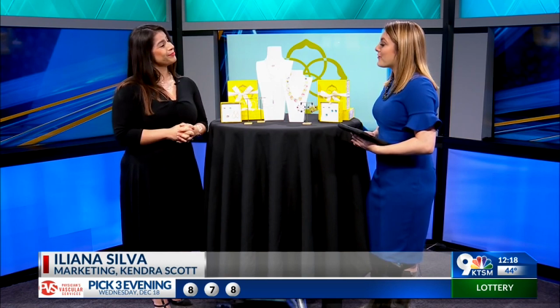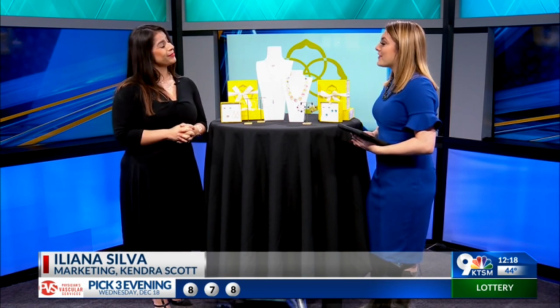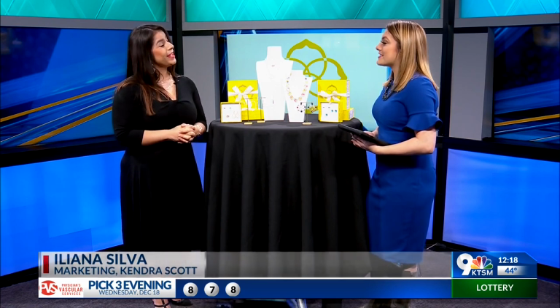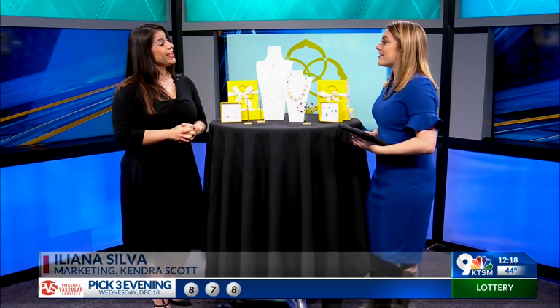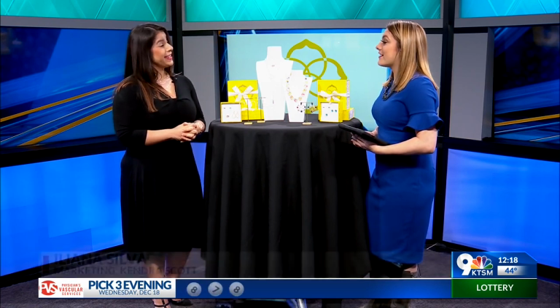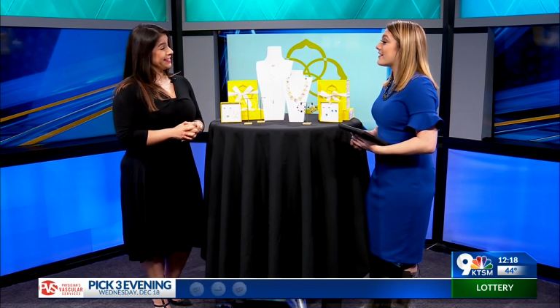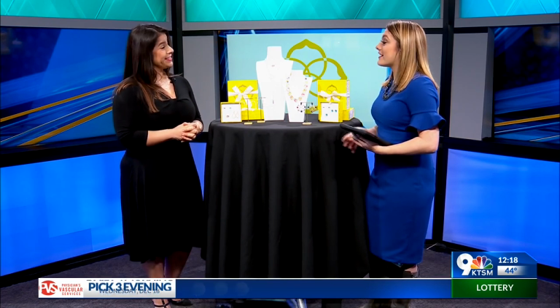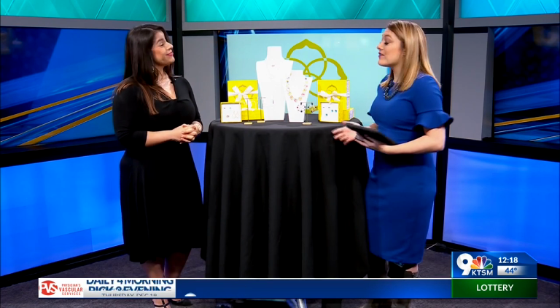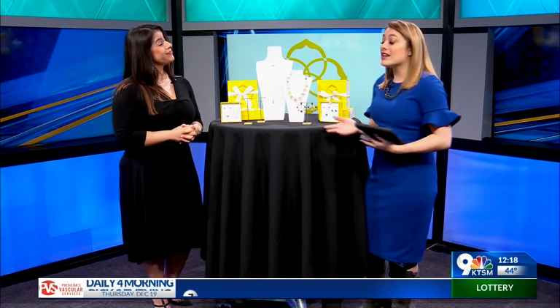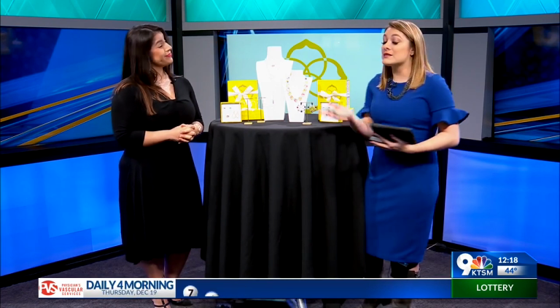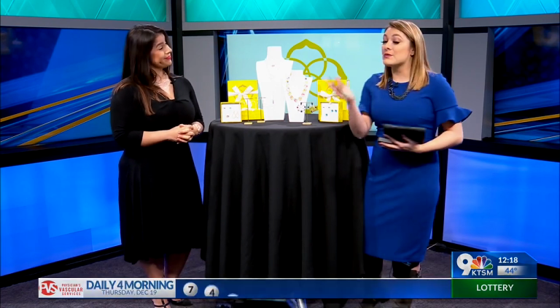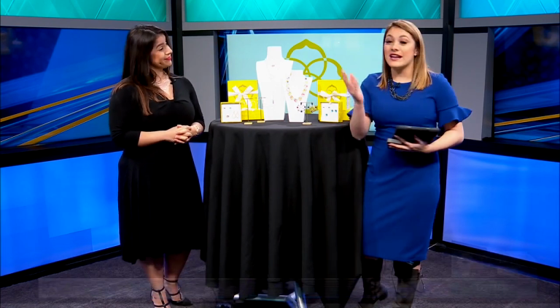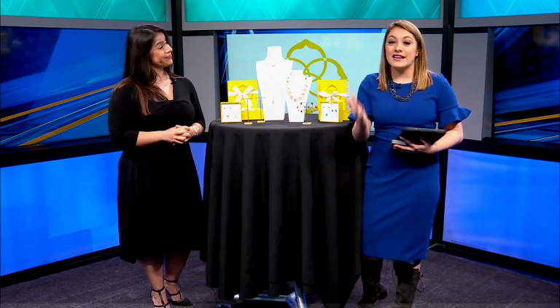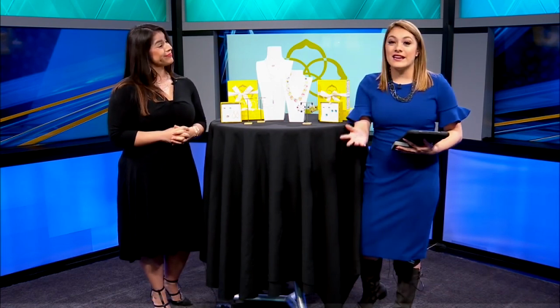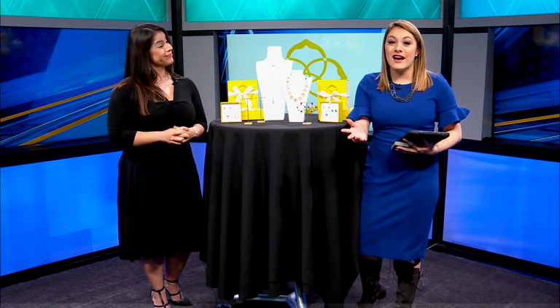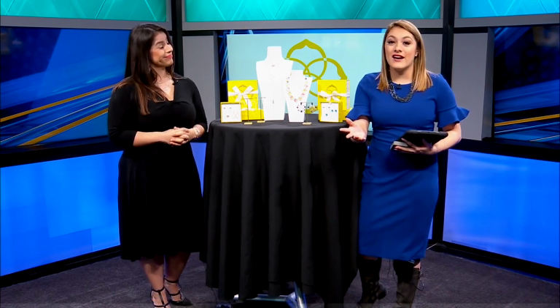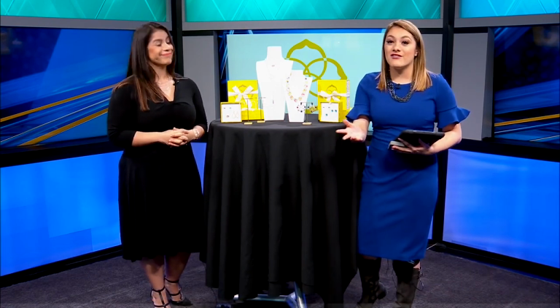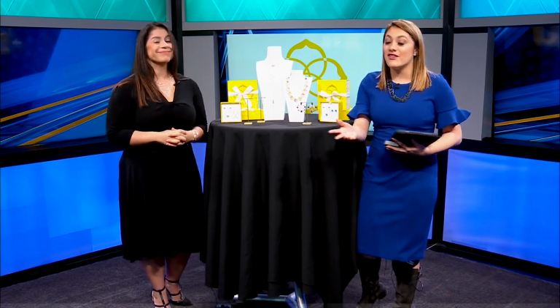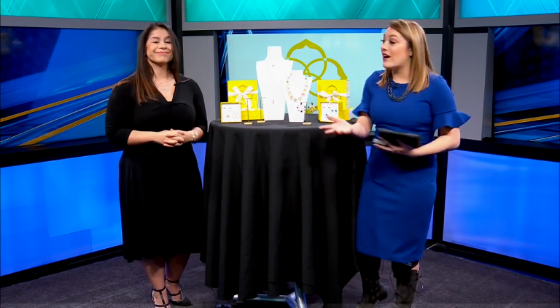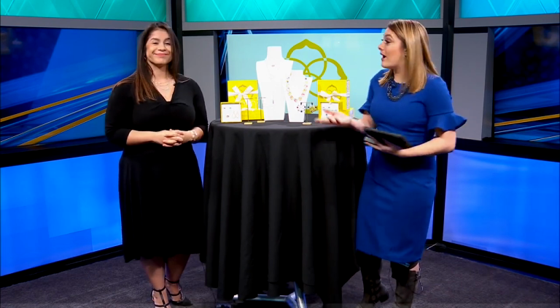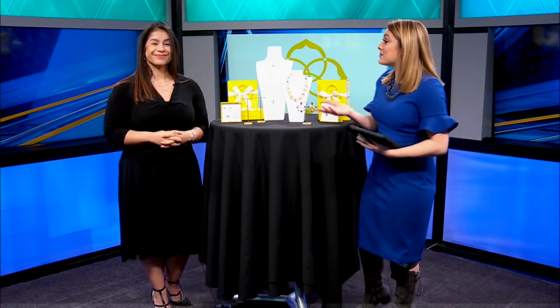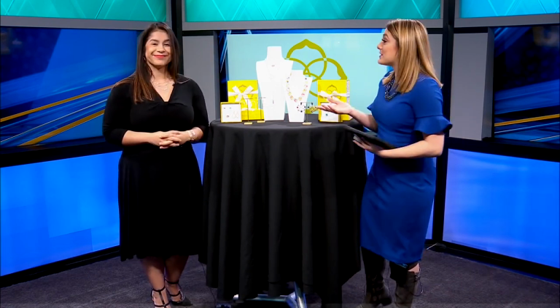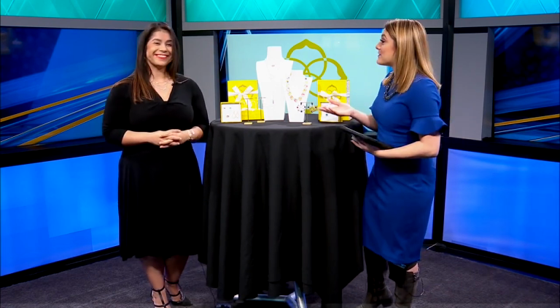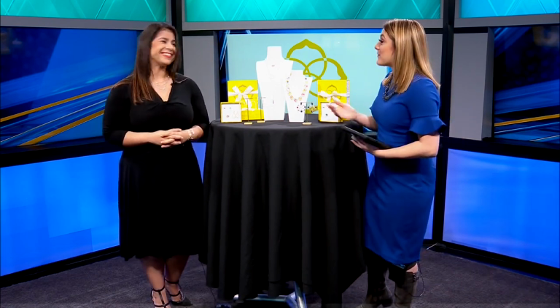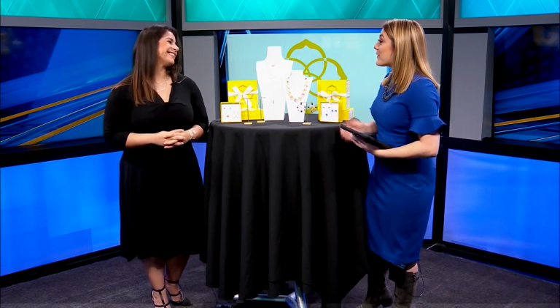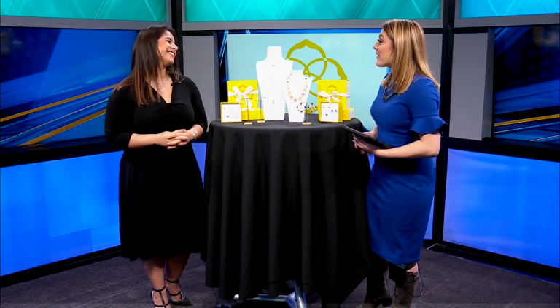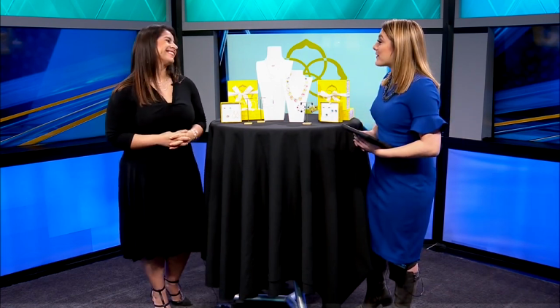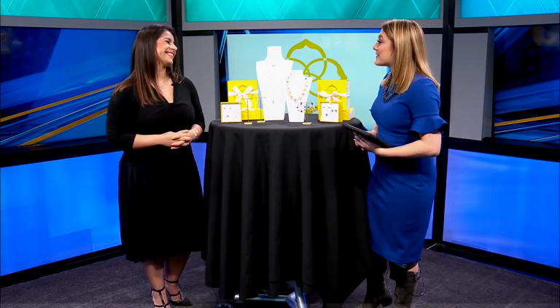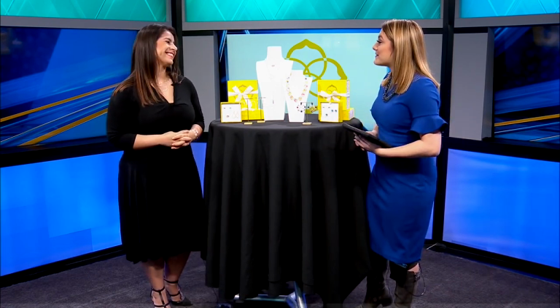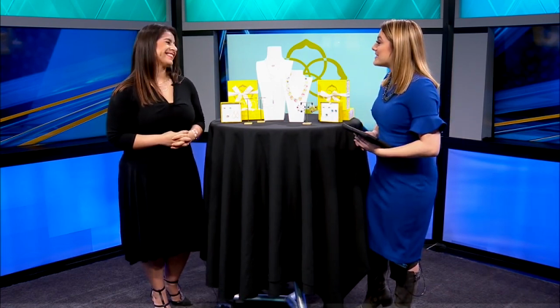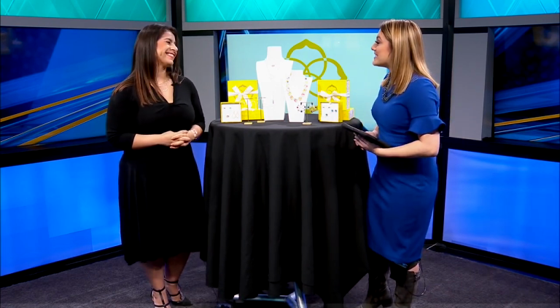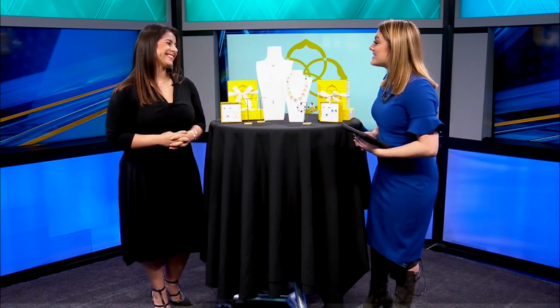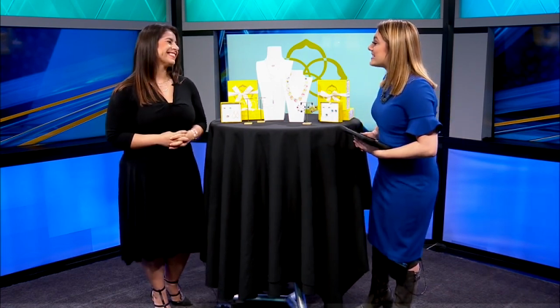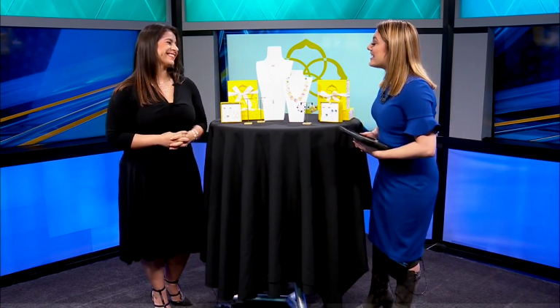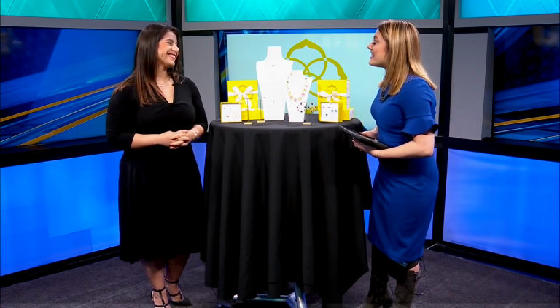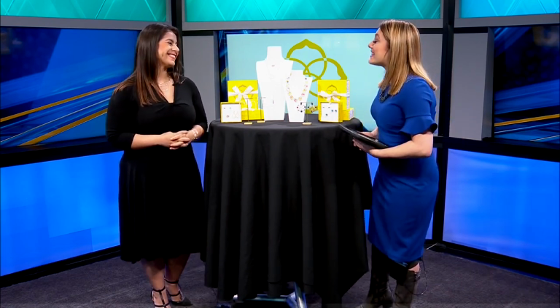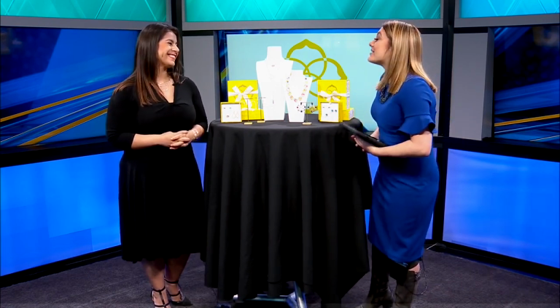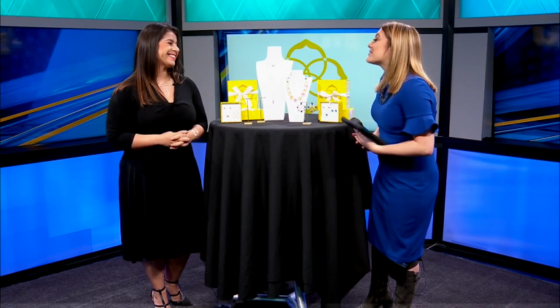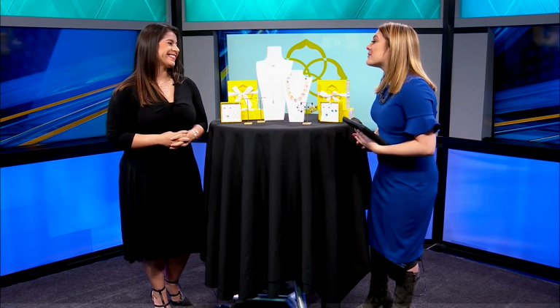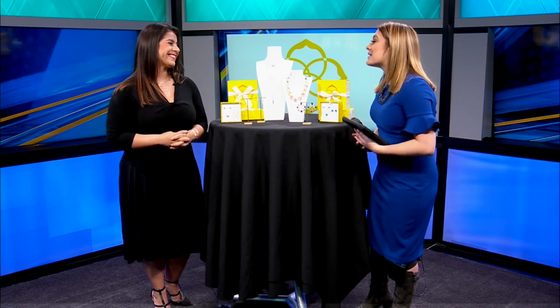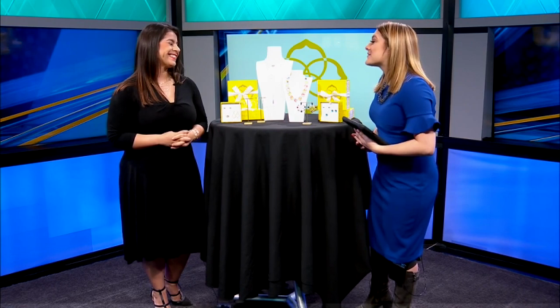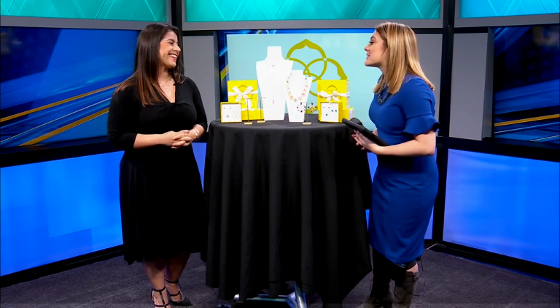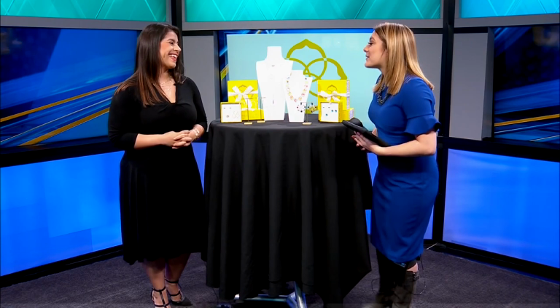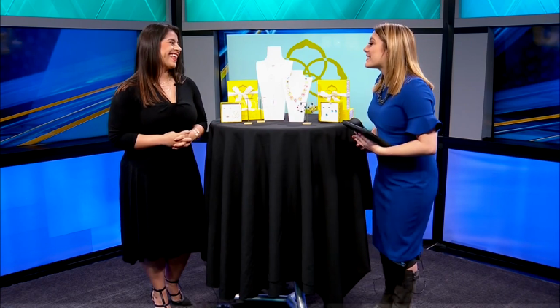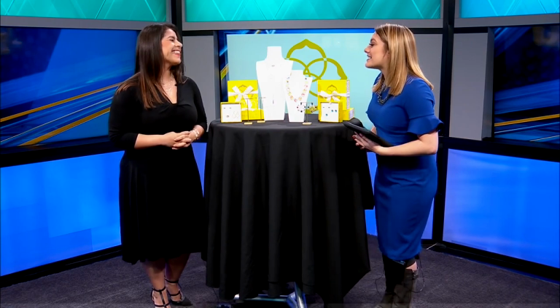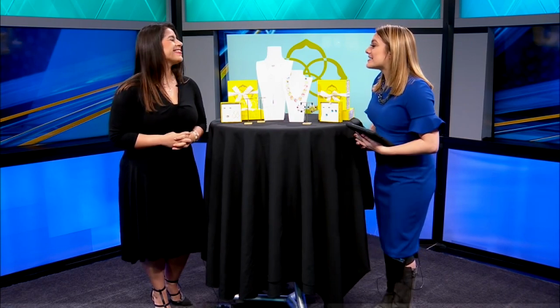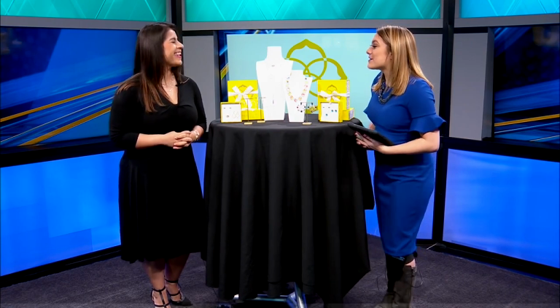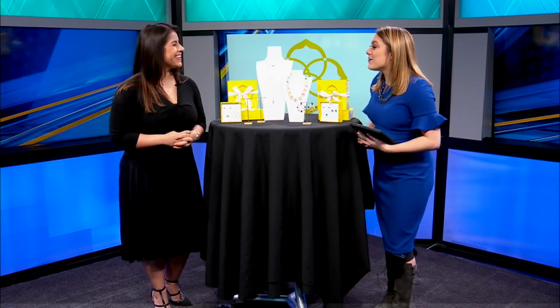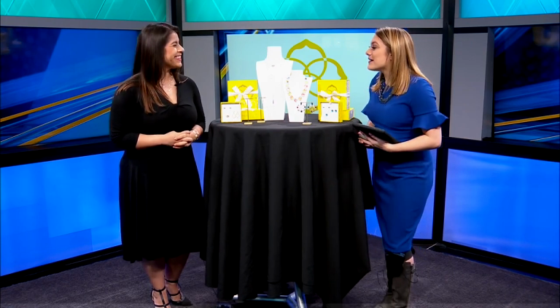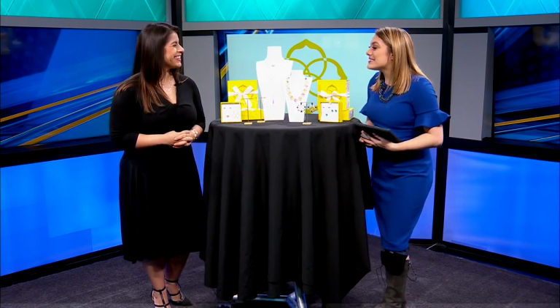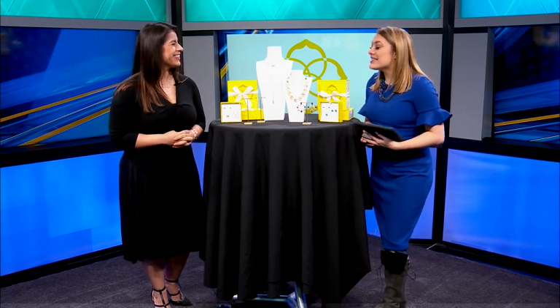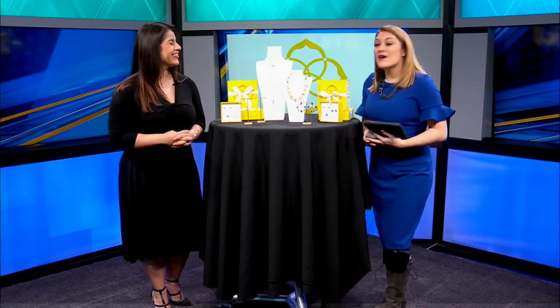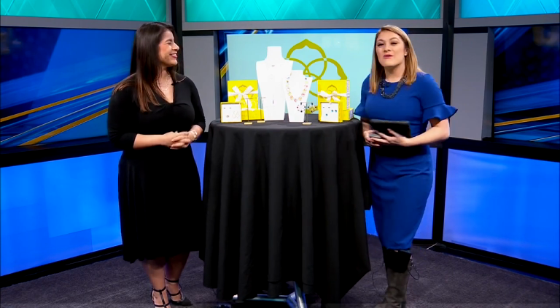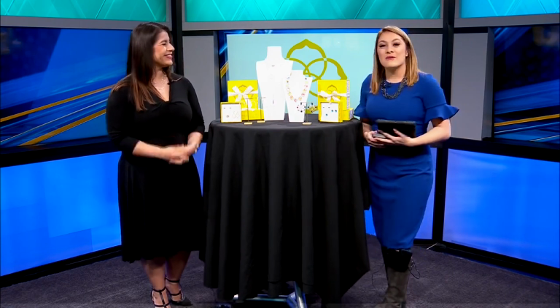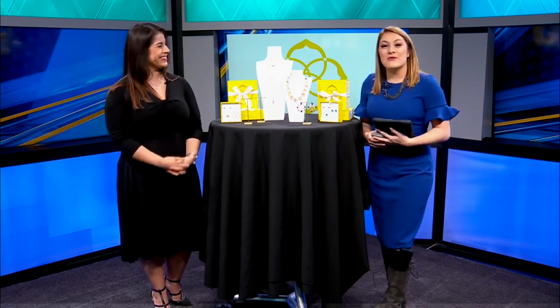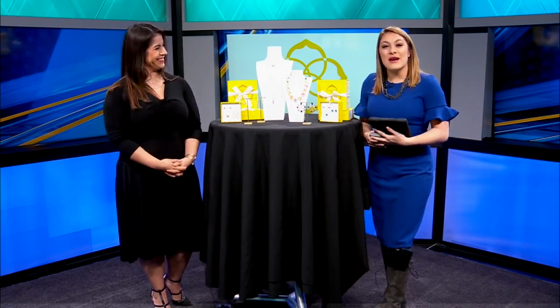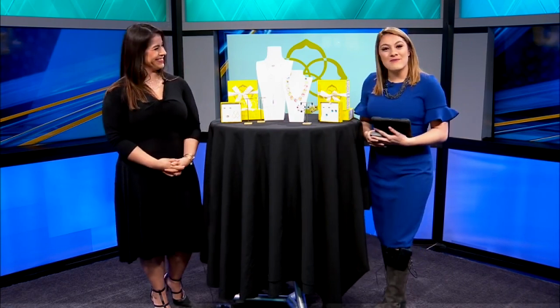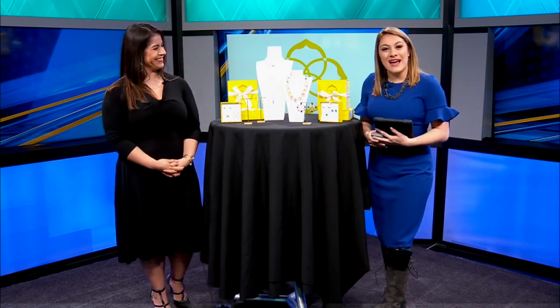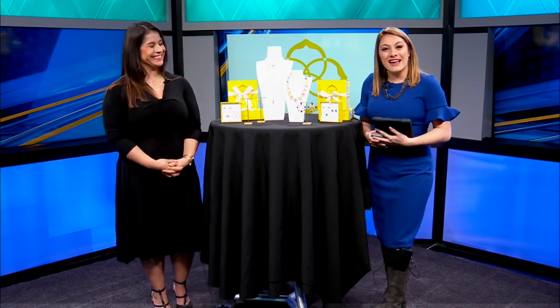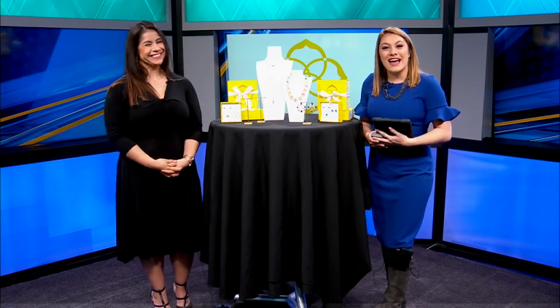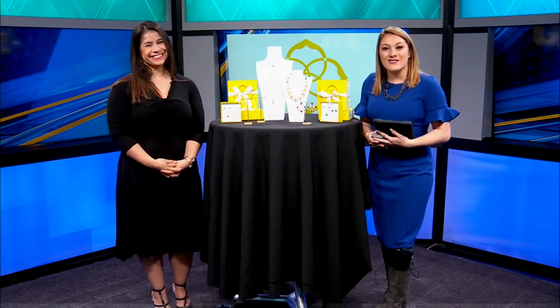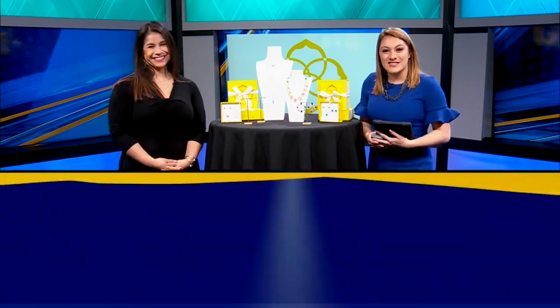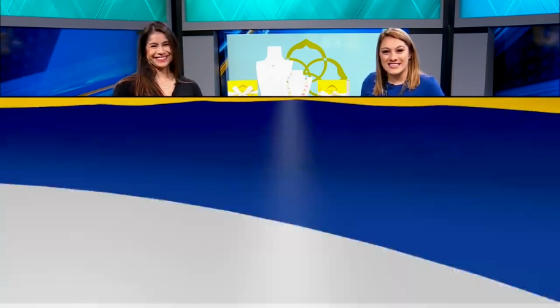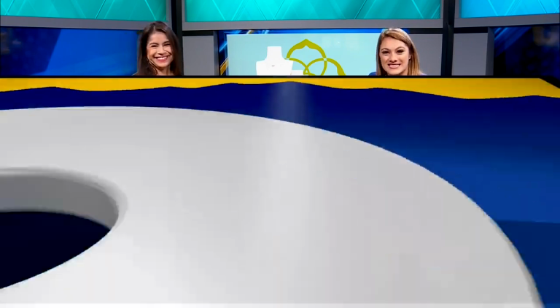Ileana, giving us plenty of options for our Christmas season. Thank you so much for joining us as always. We'll be right back after this.